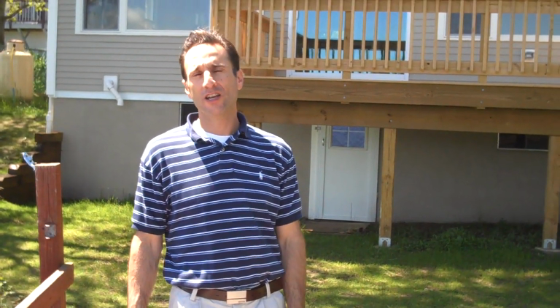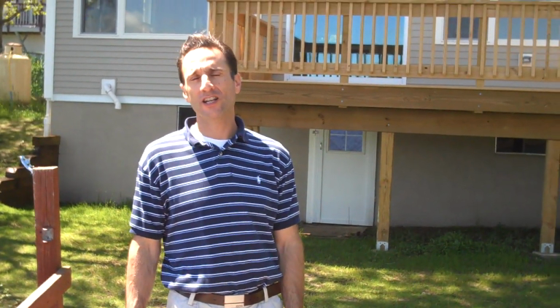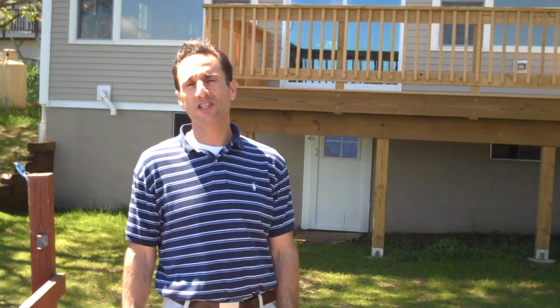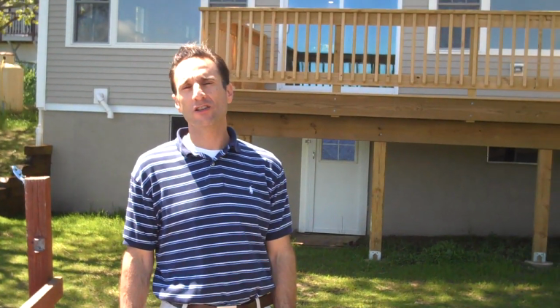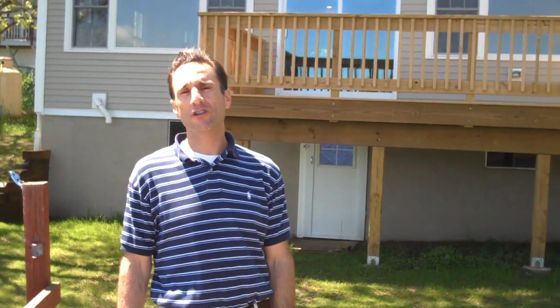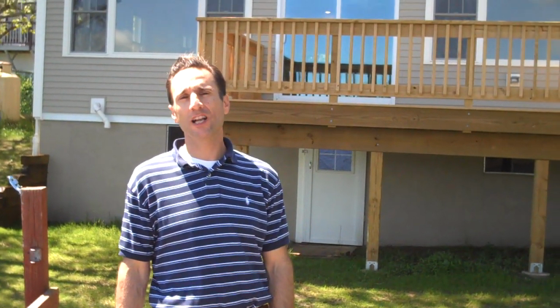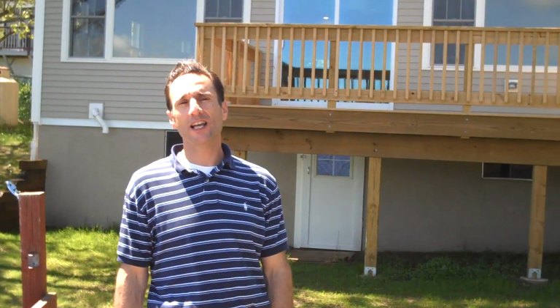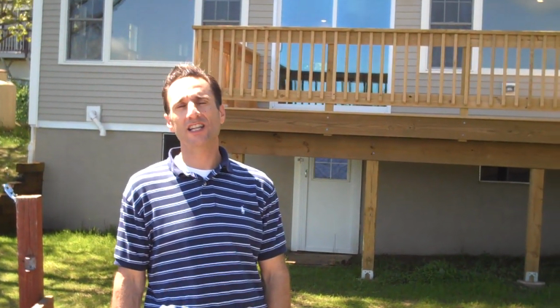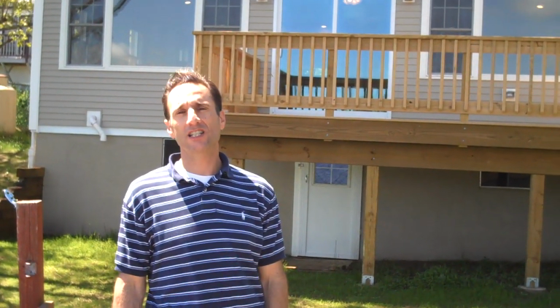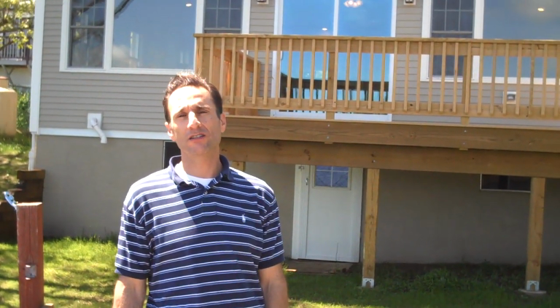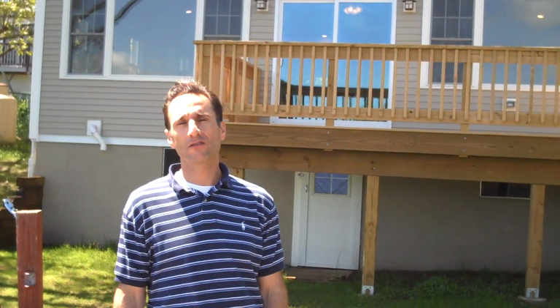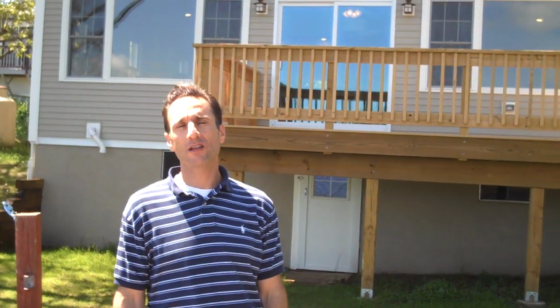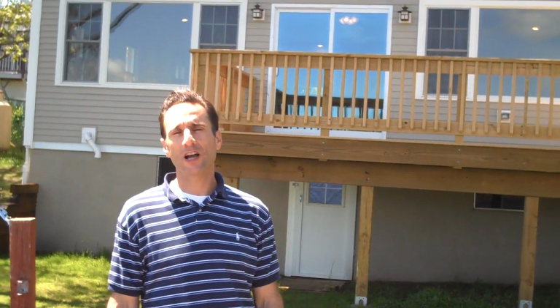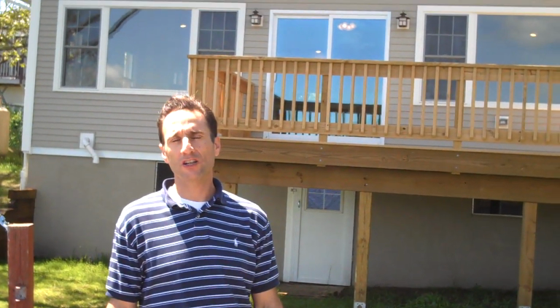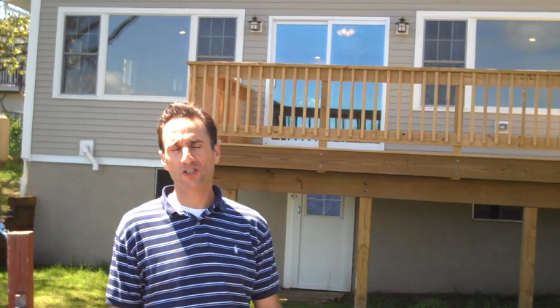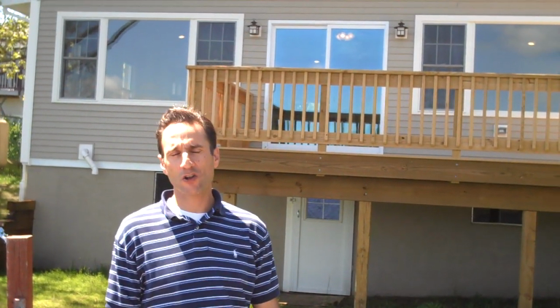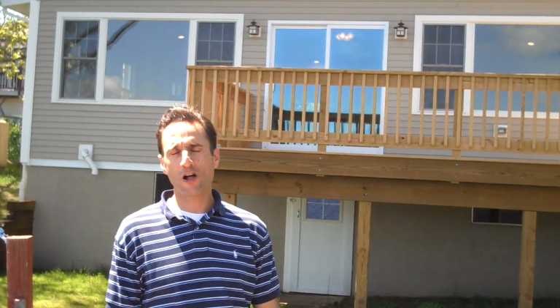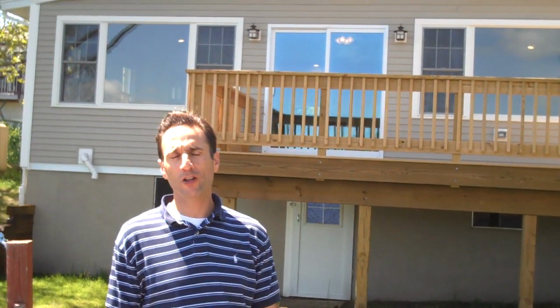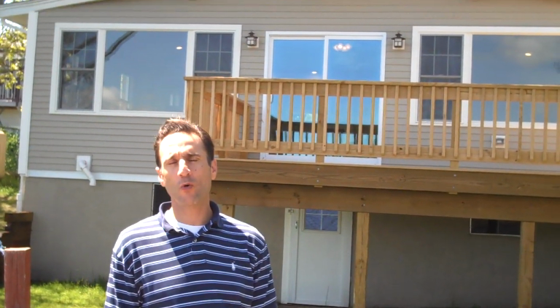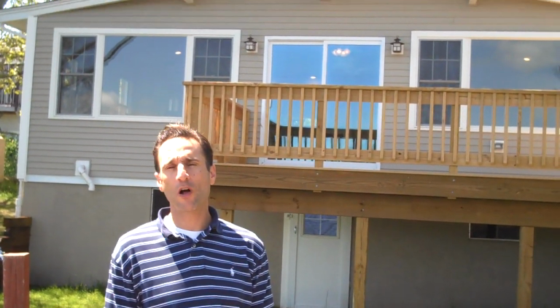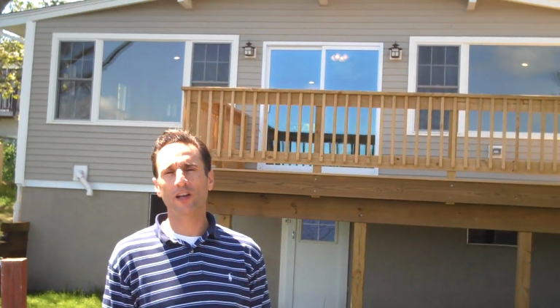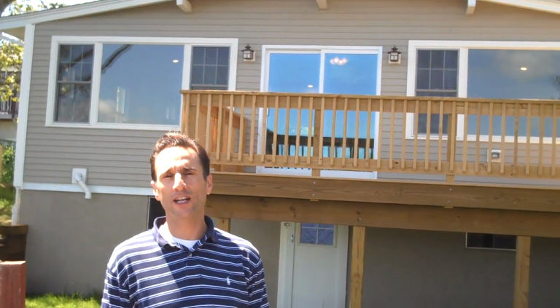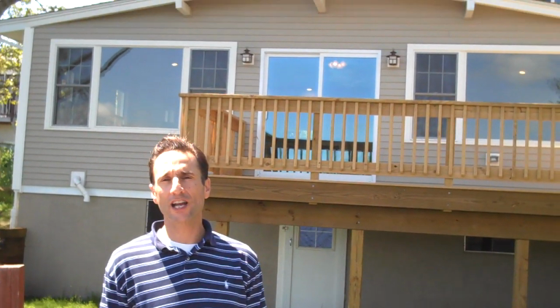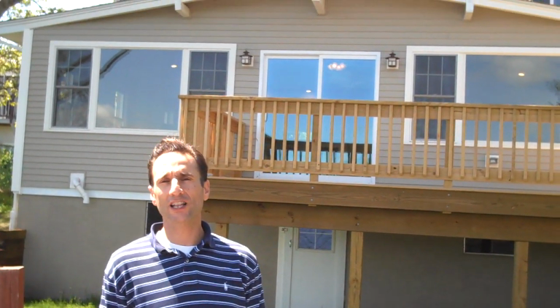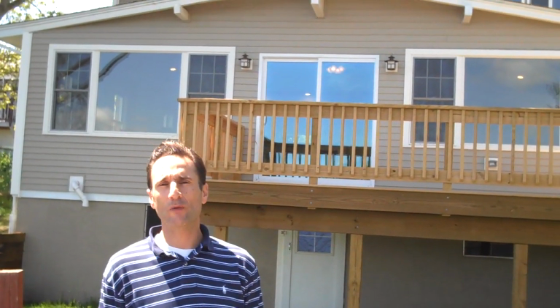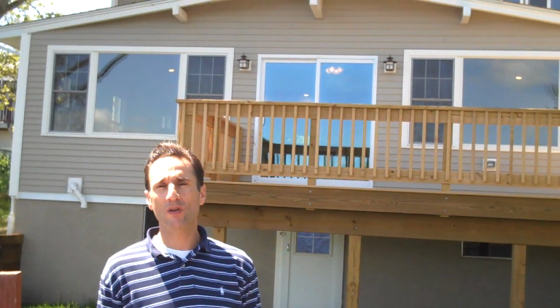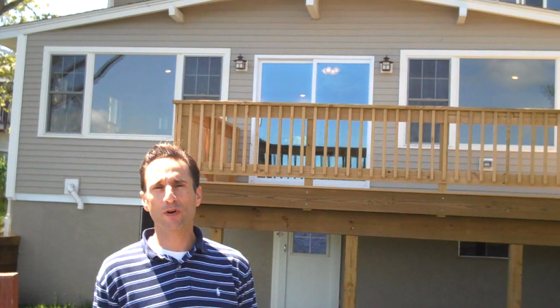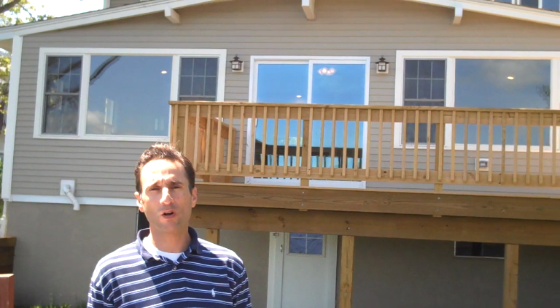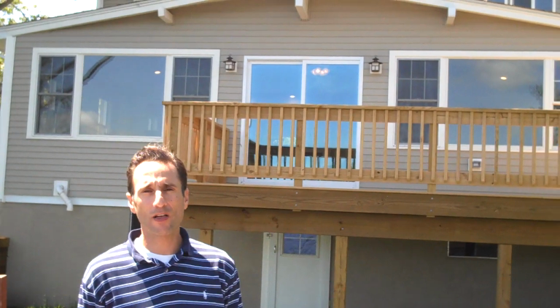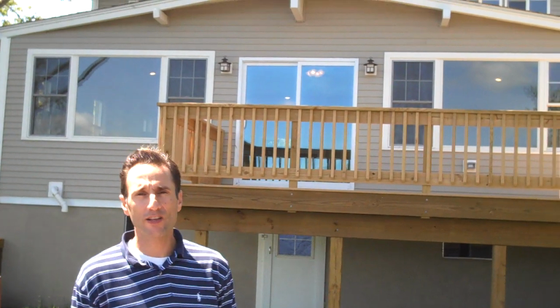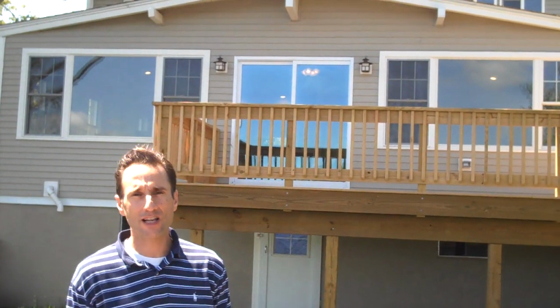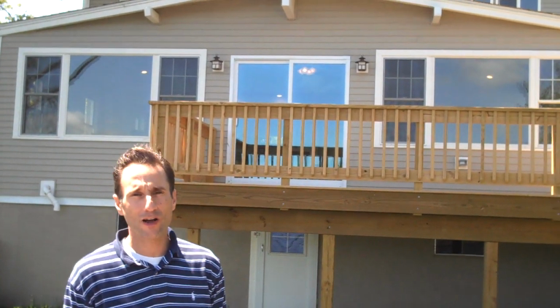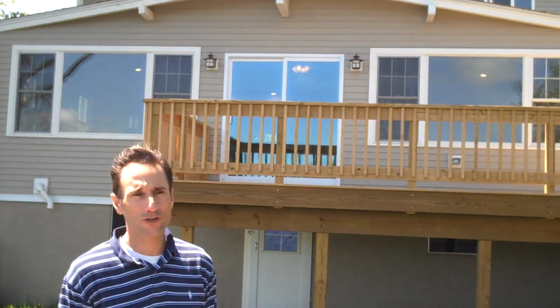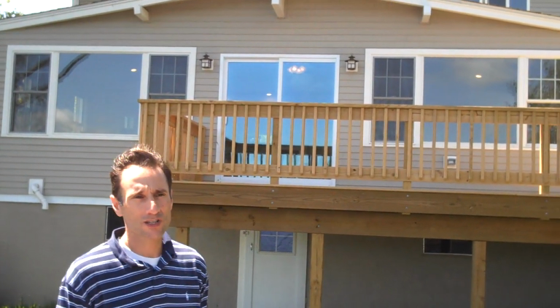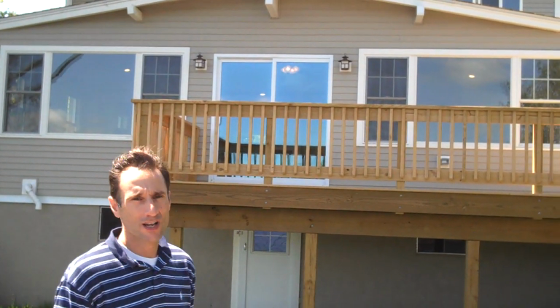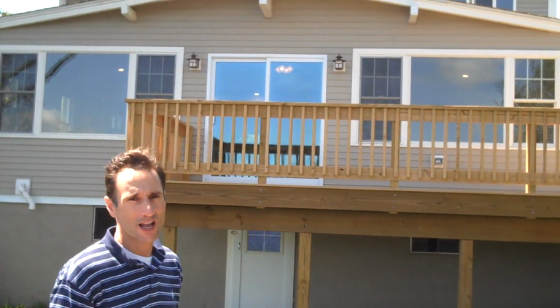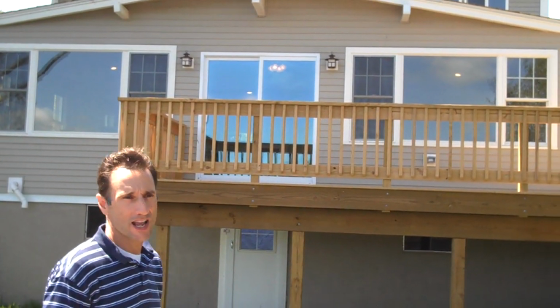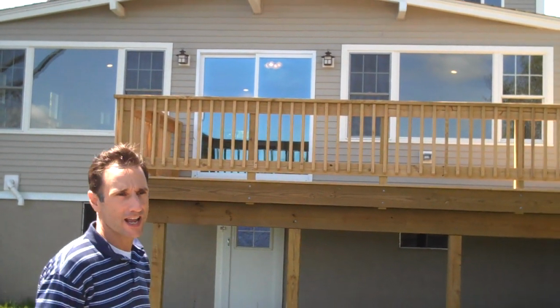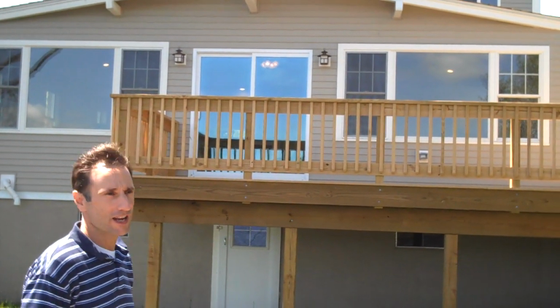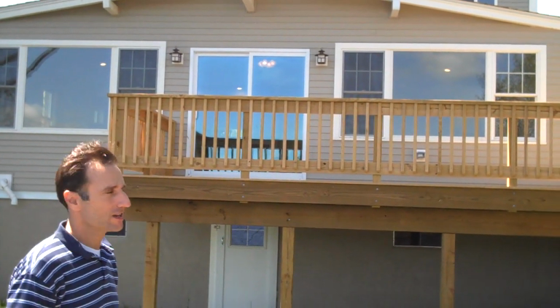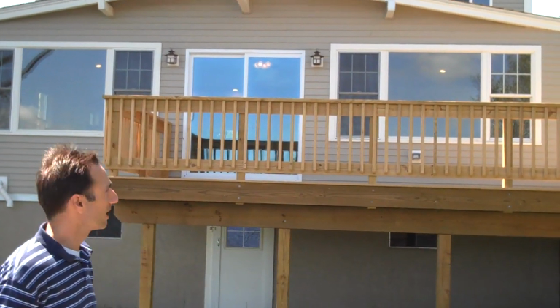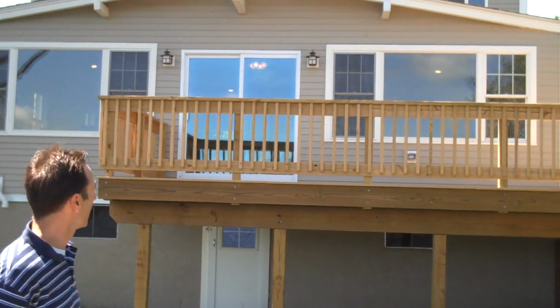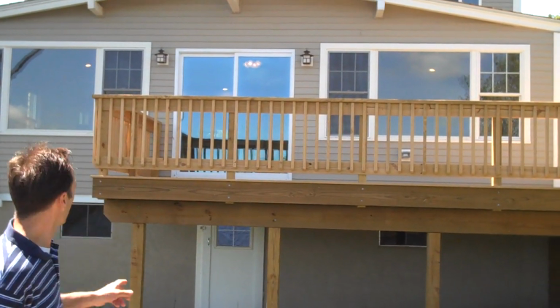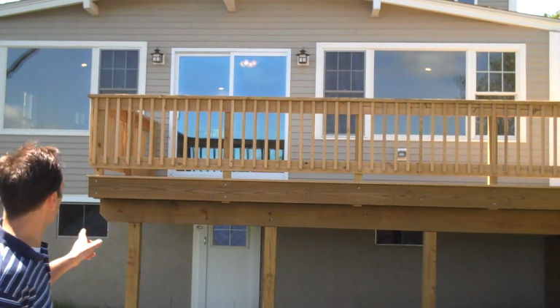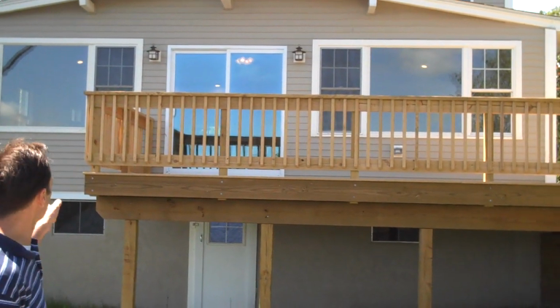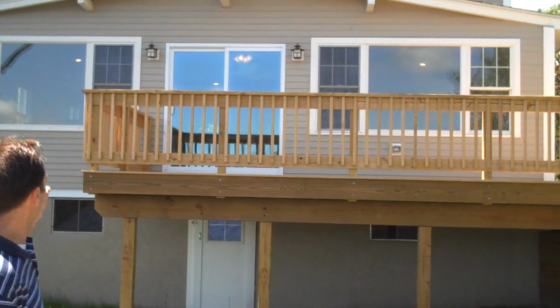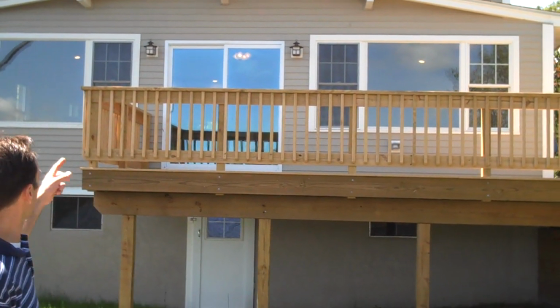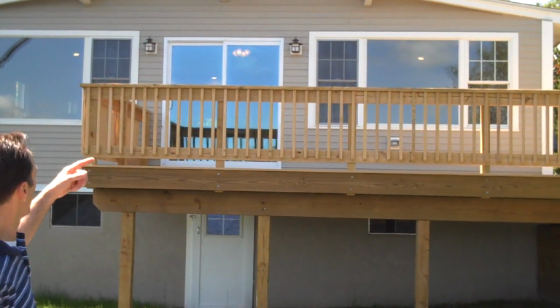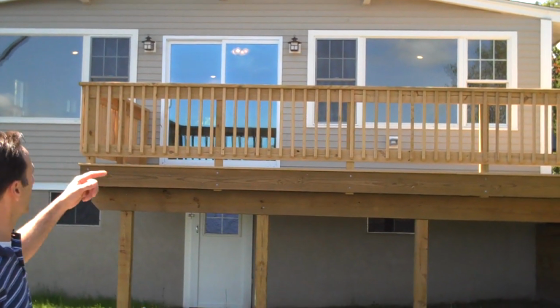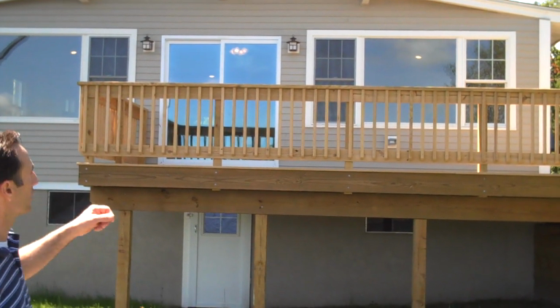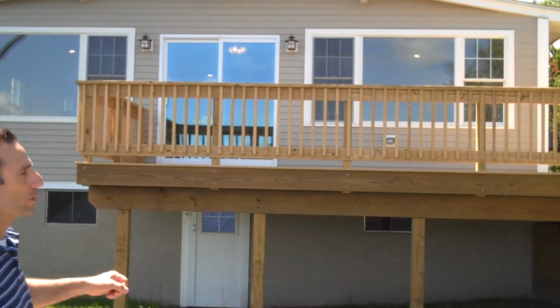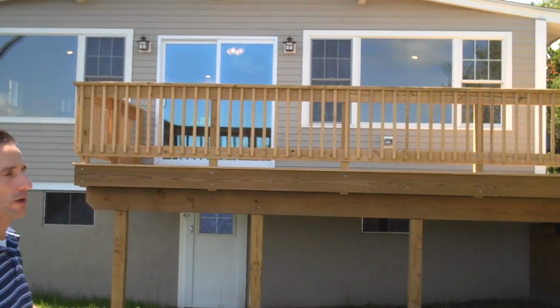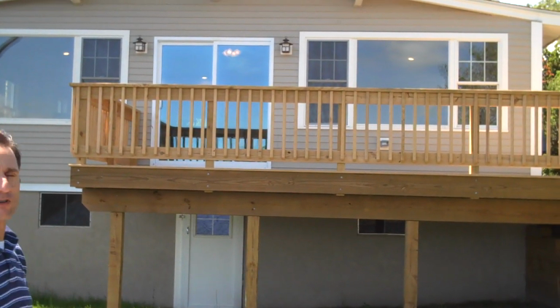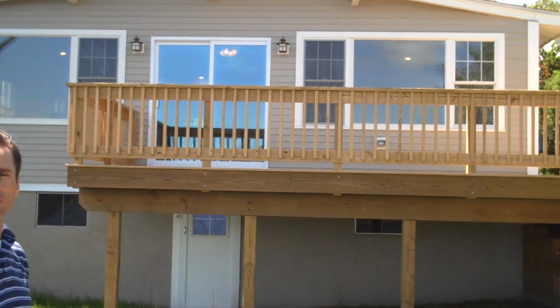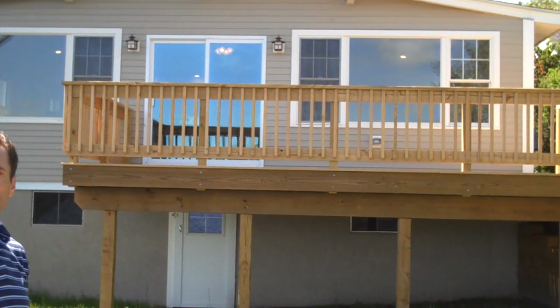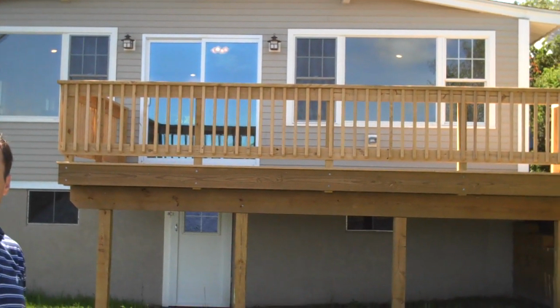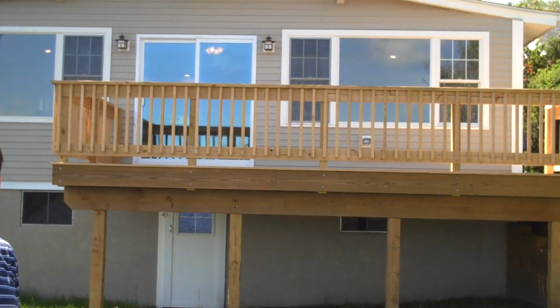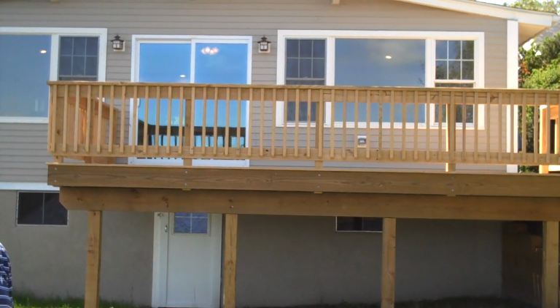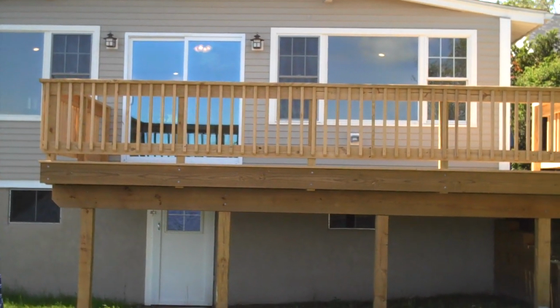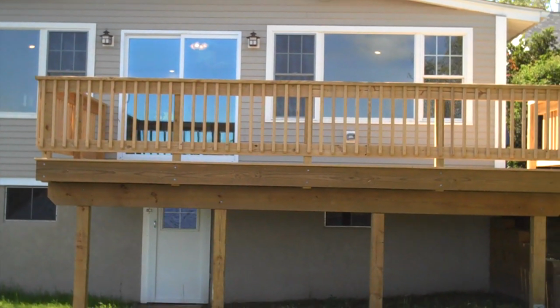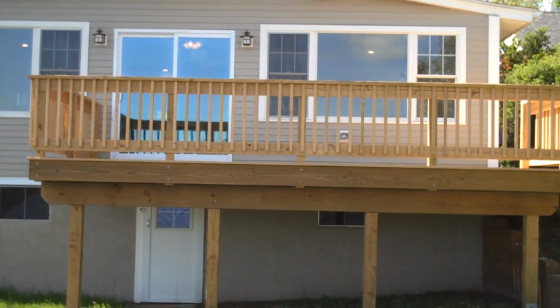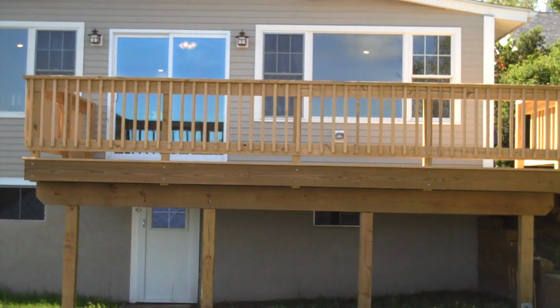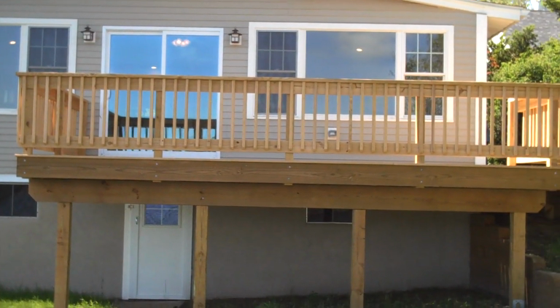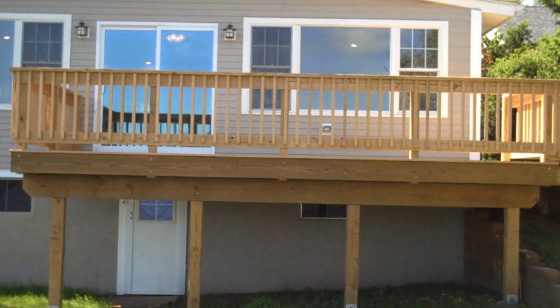You can see the really nice, solid quality deck that we put on this house, and again, there's all the windows where you're enjoying the nice view earlier.